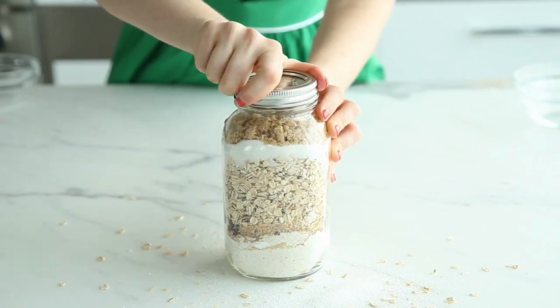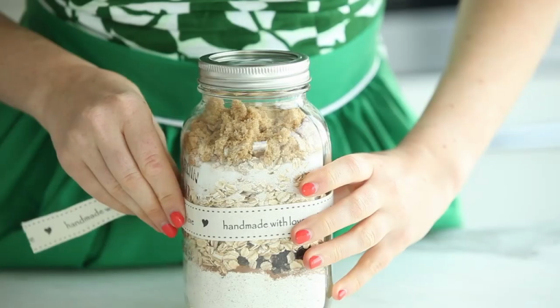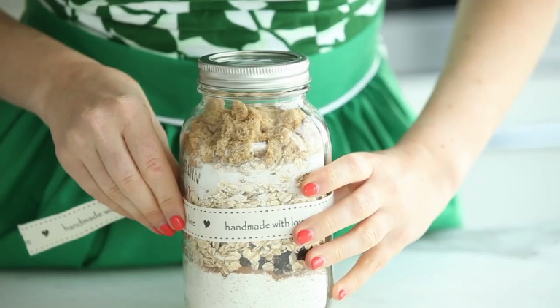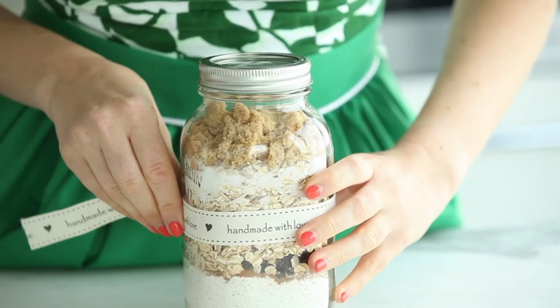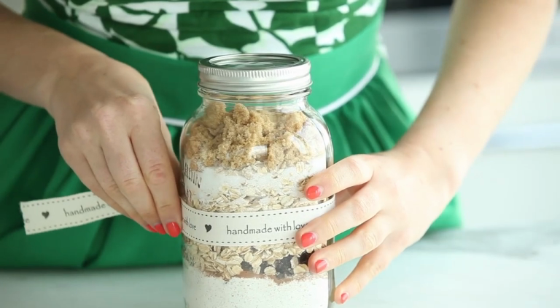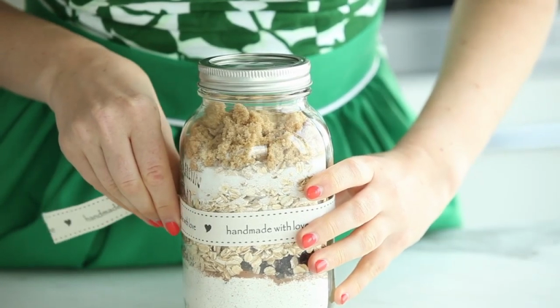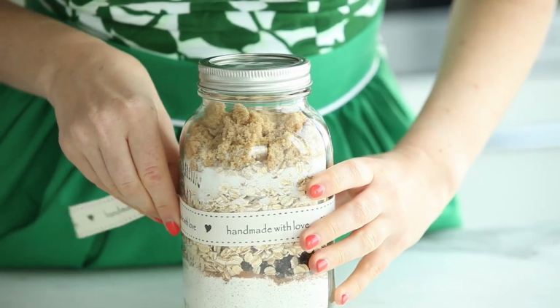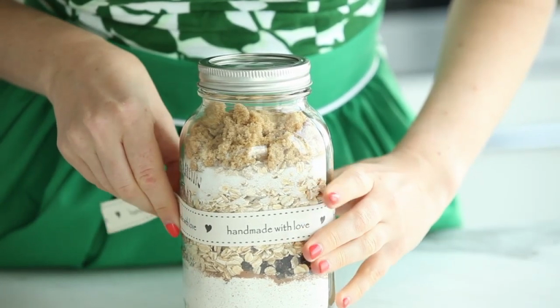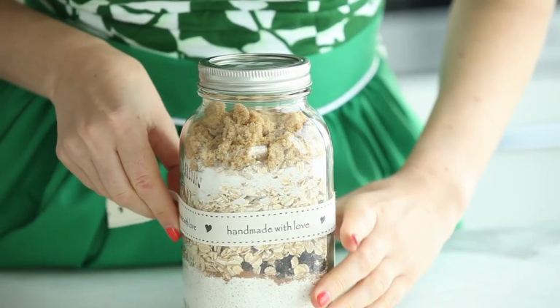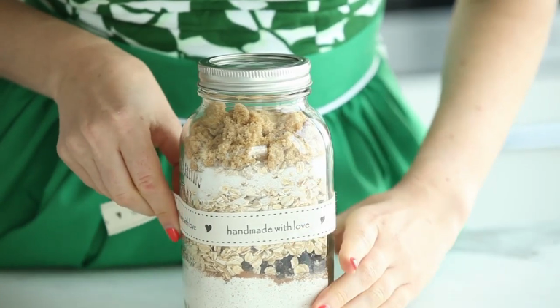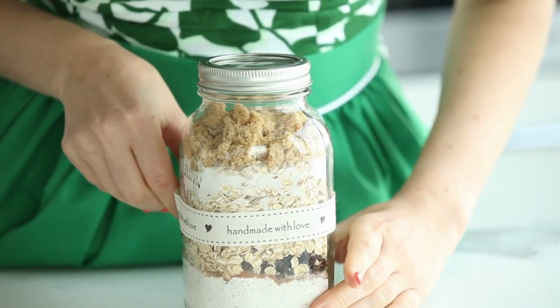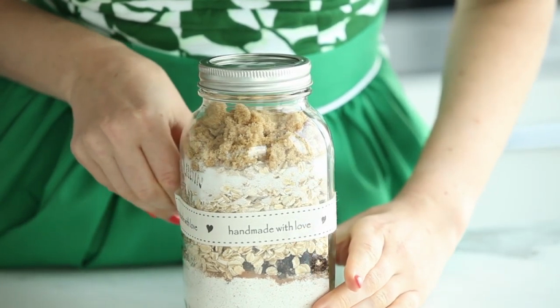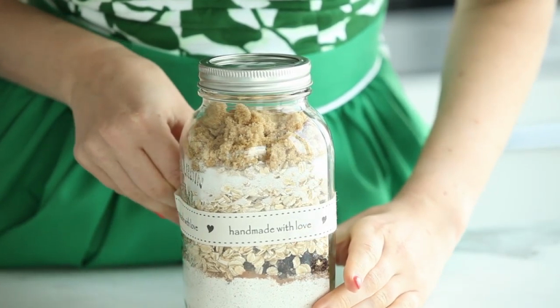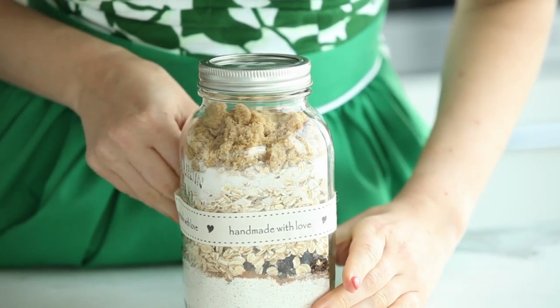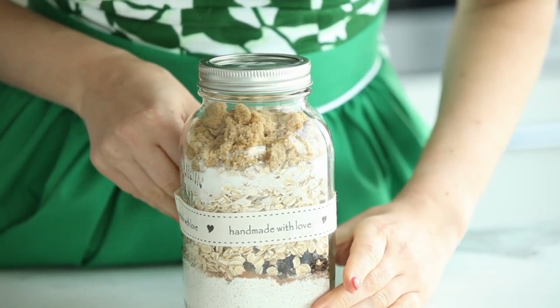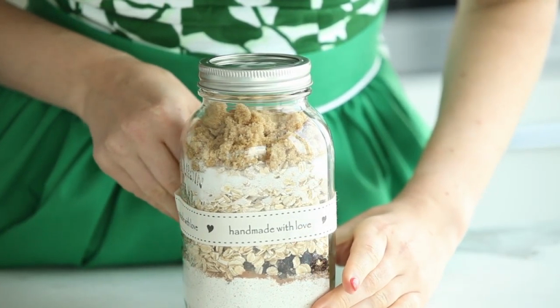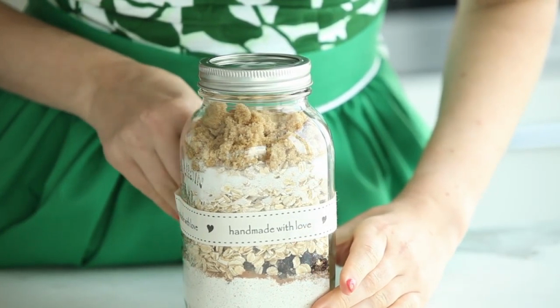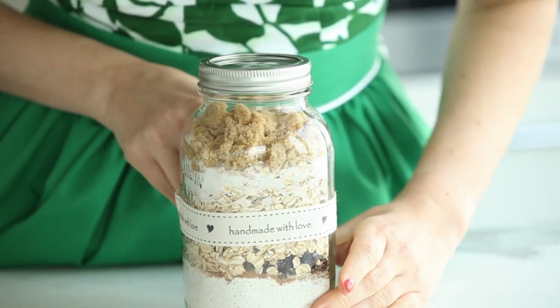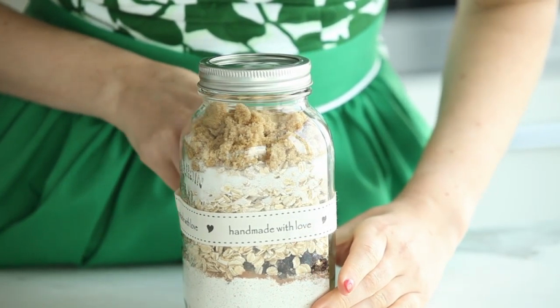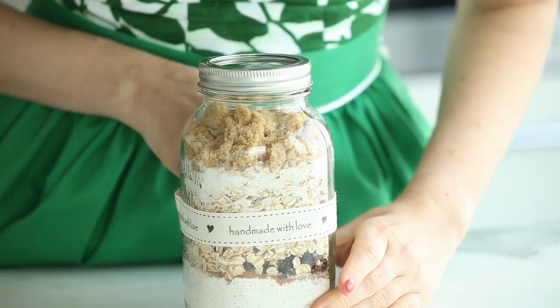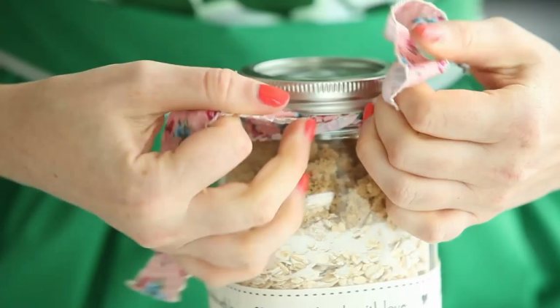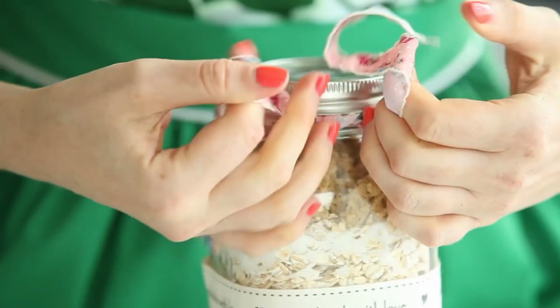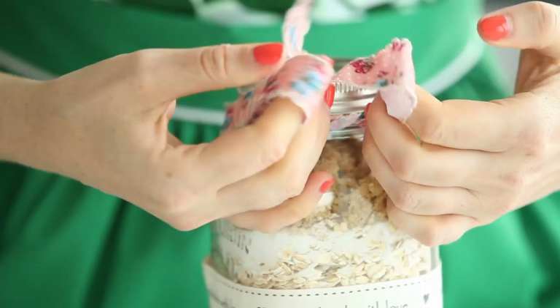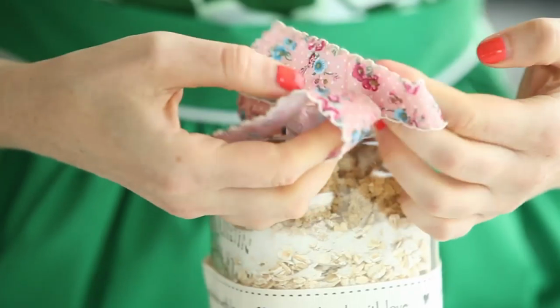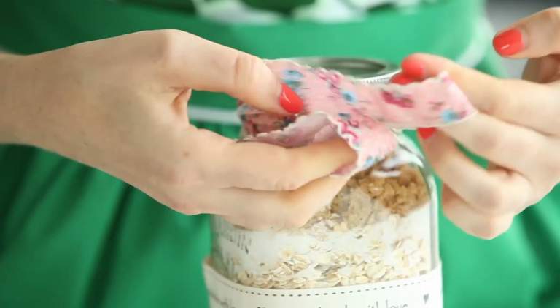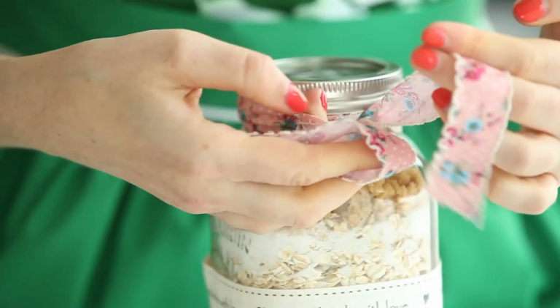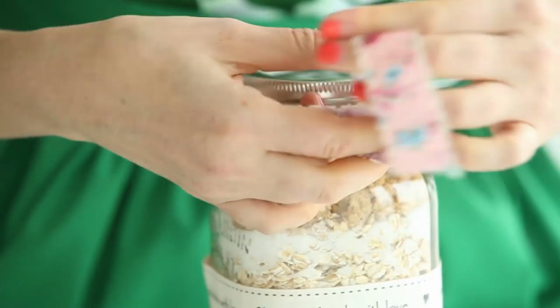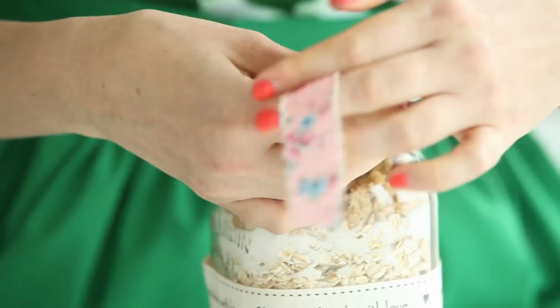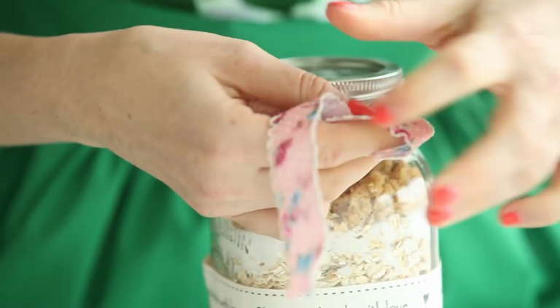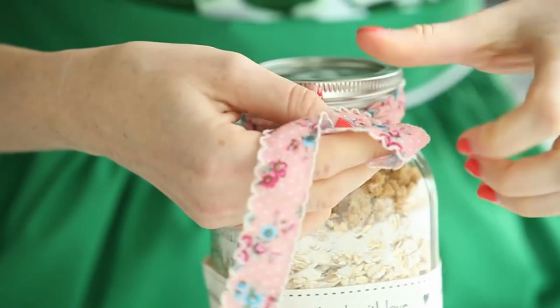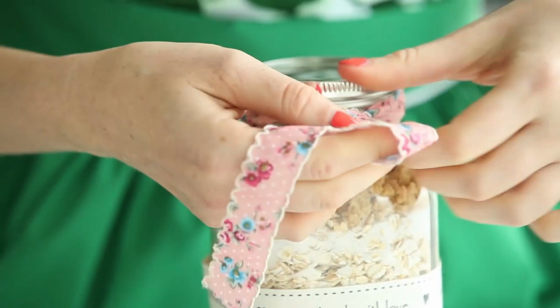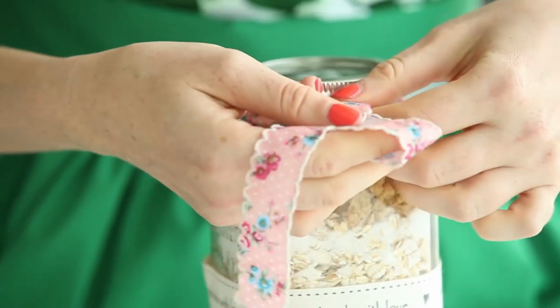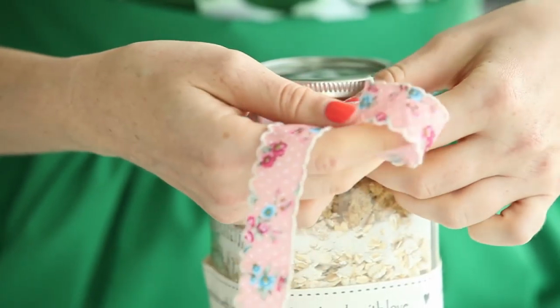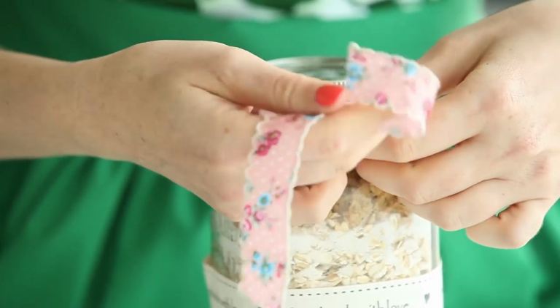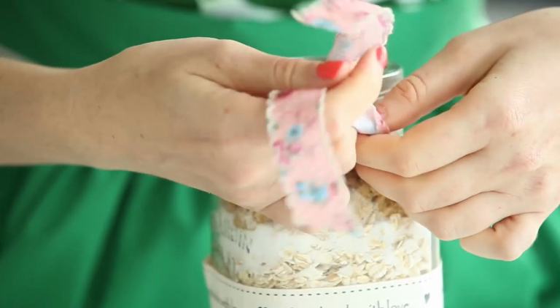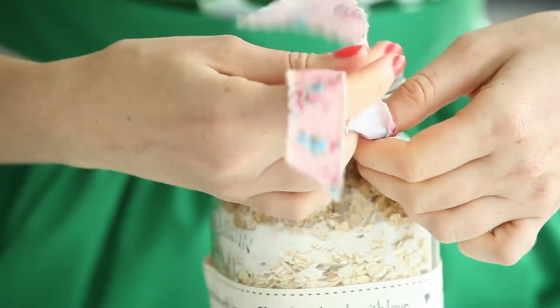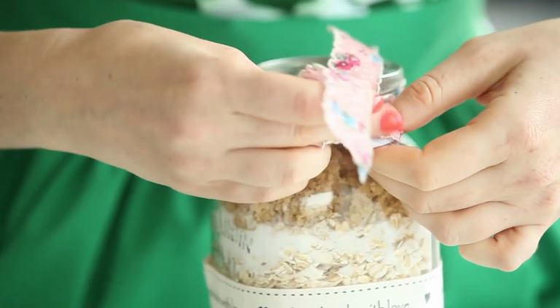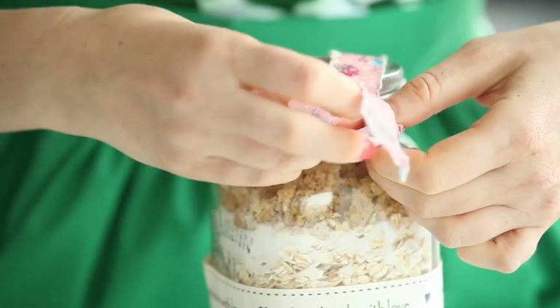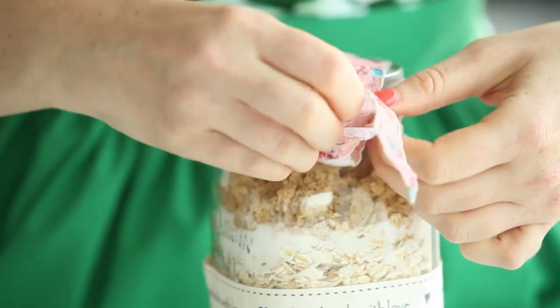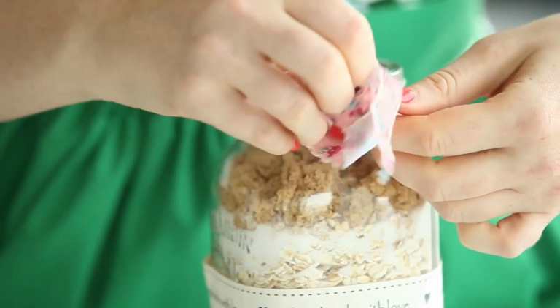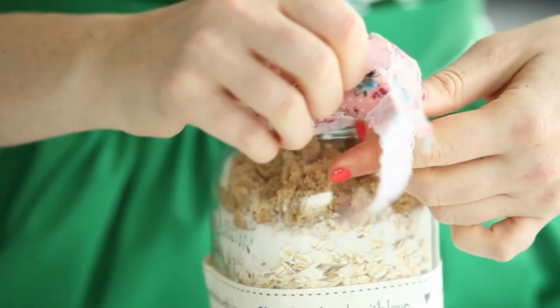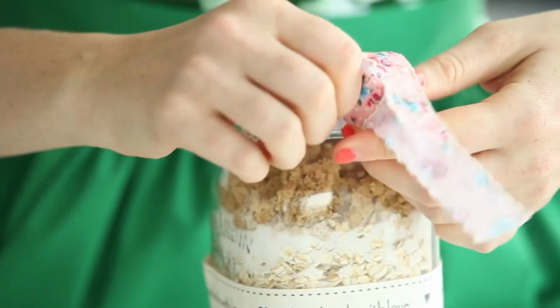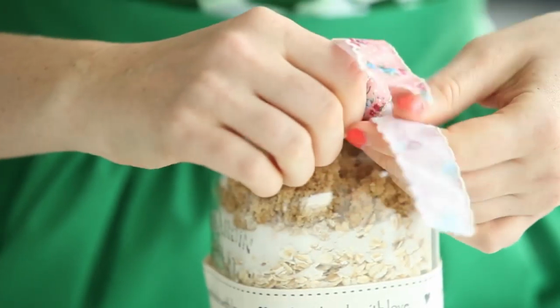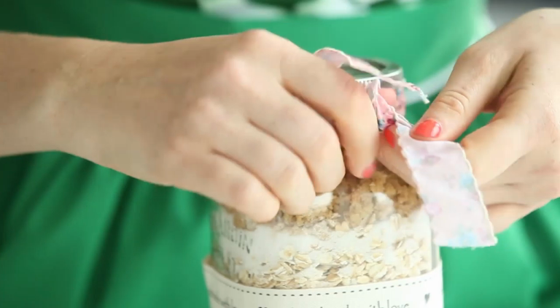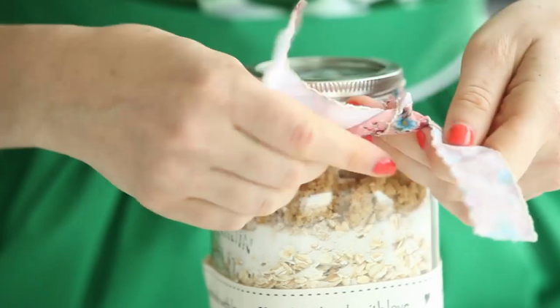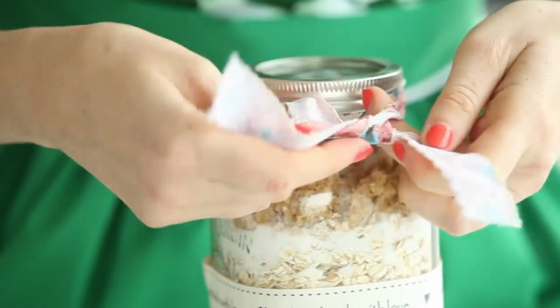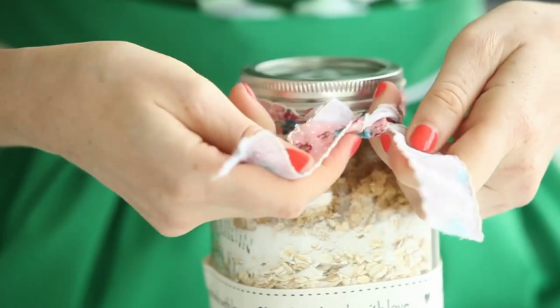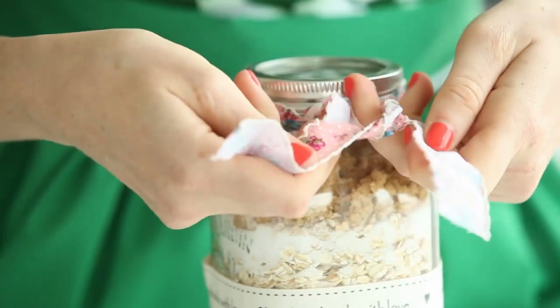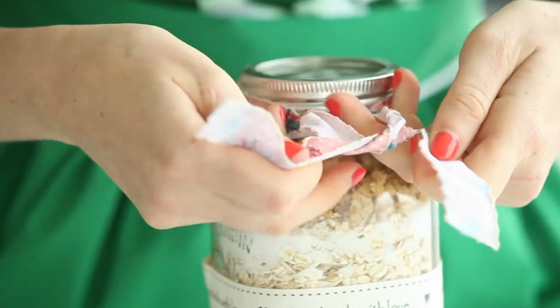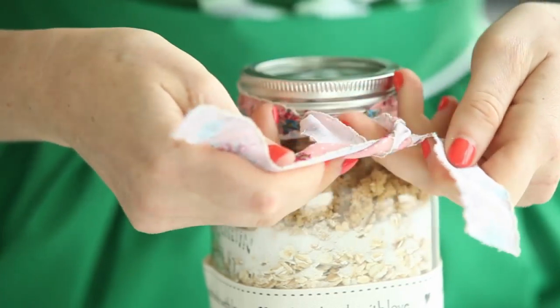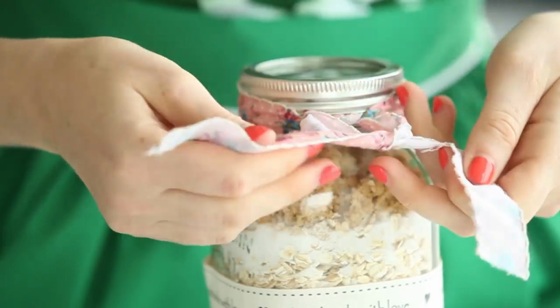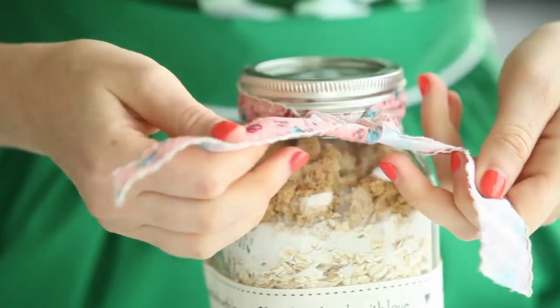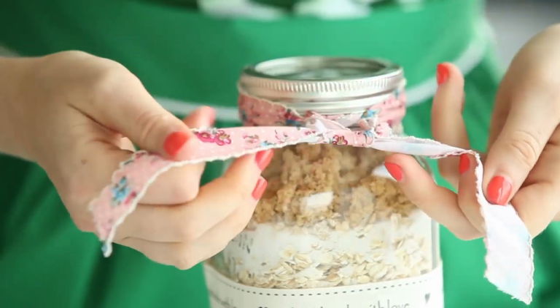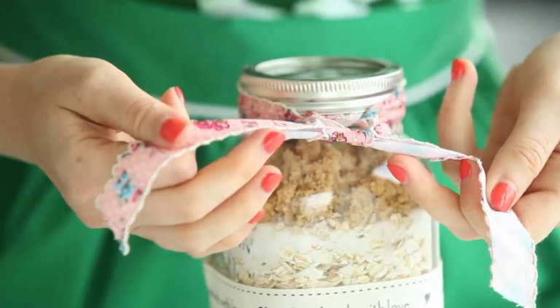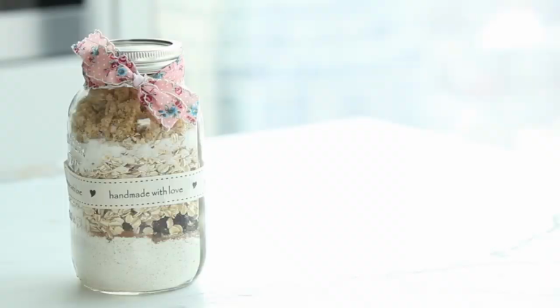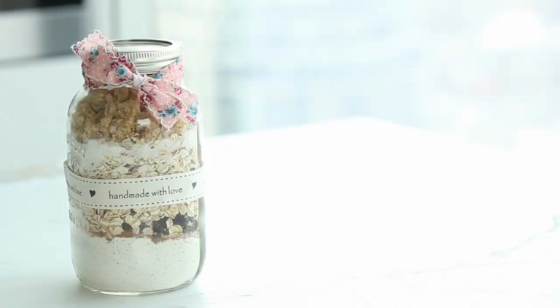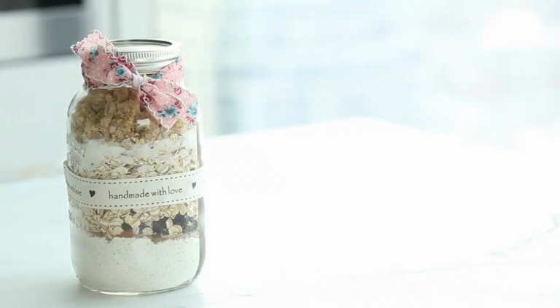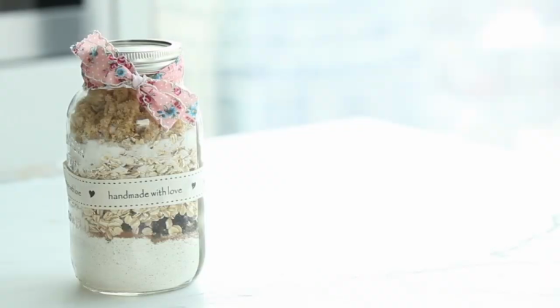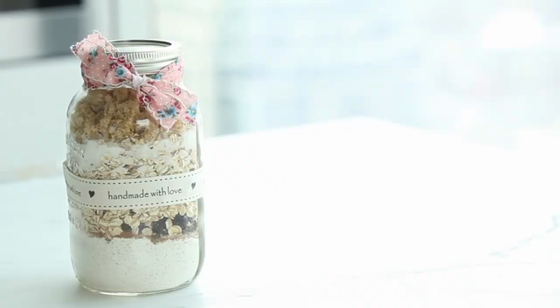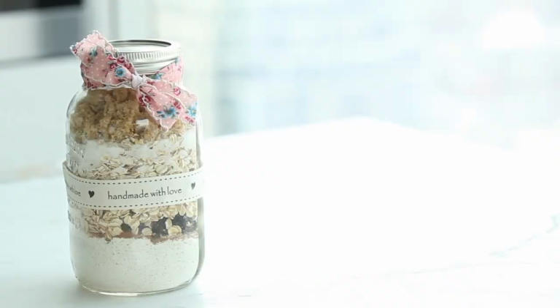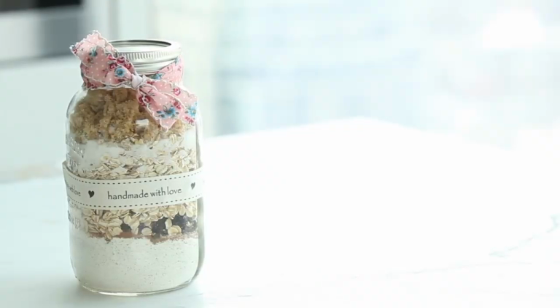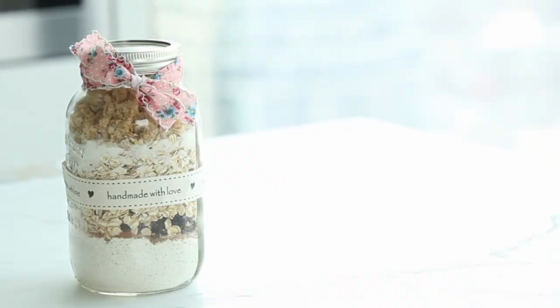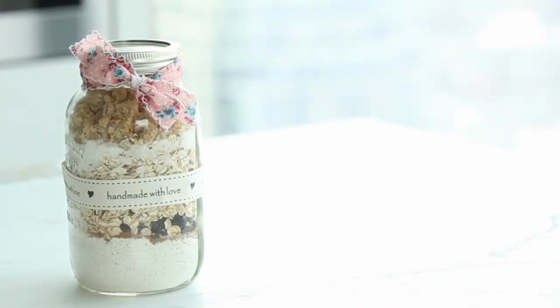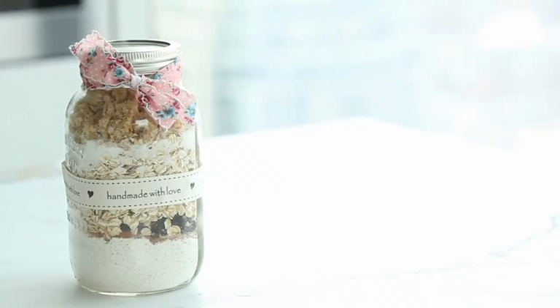Next, I decorate with pretty ribbons adhered with double-sided tape, and send it to Mom with a recipe card that you can download off my blog.